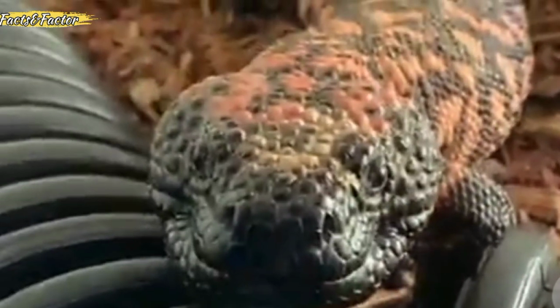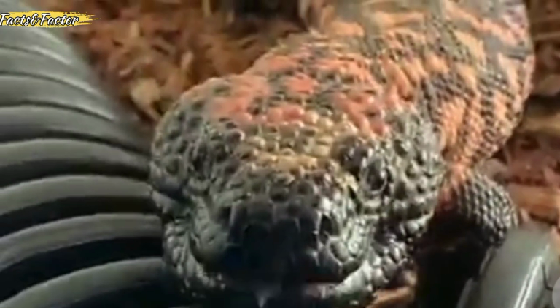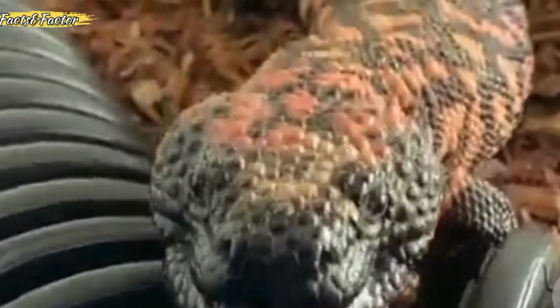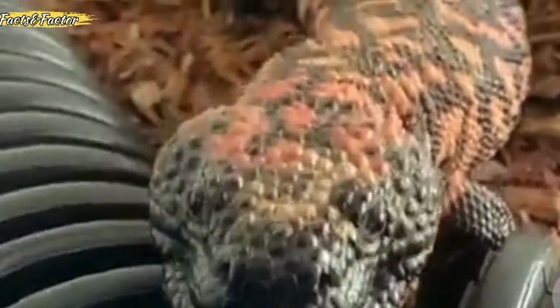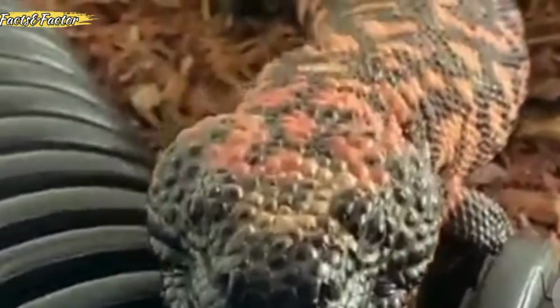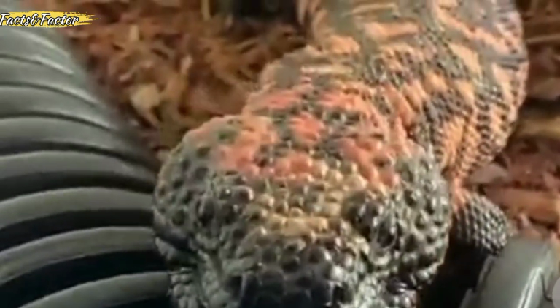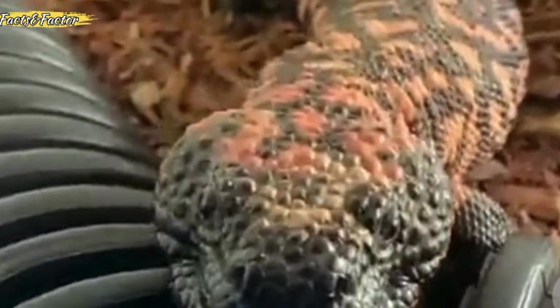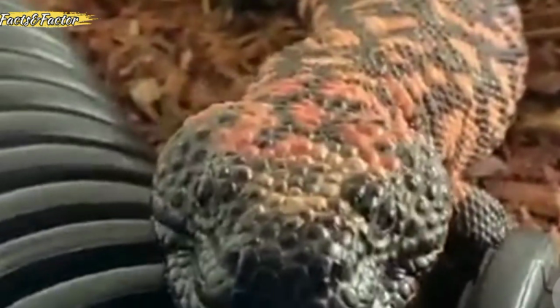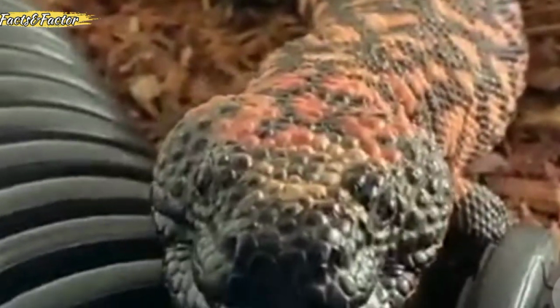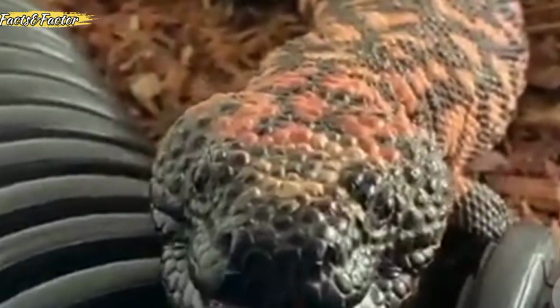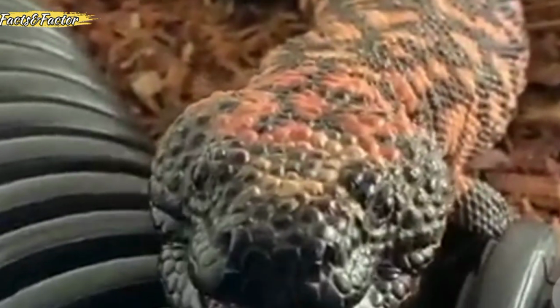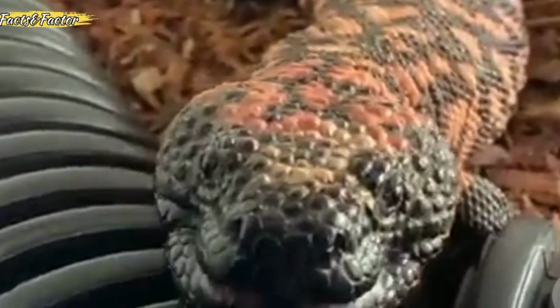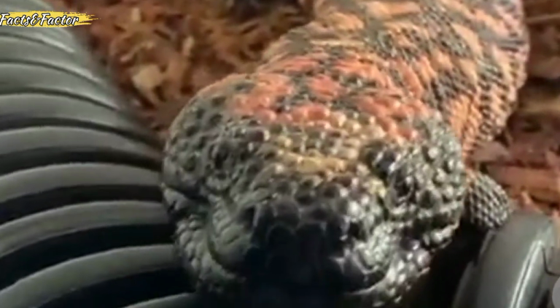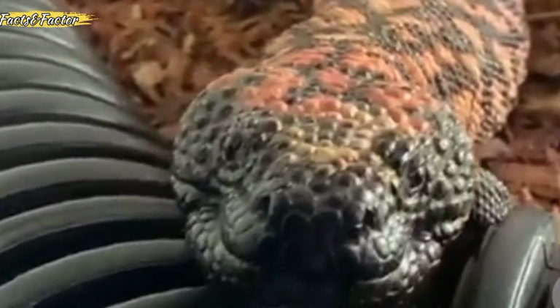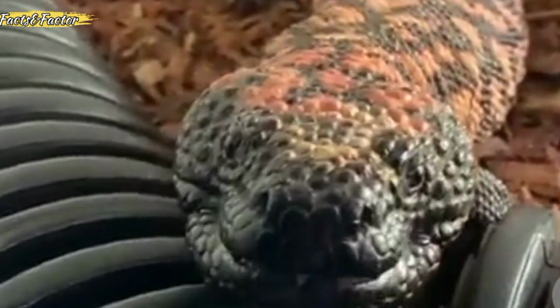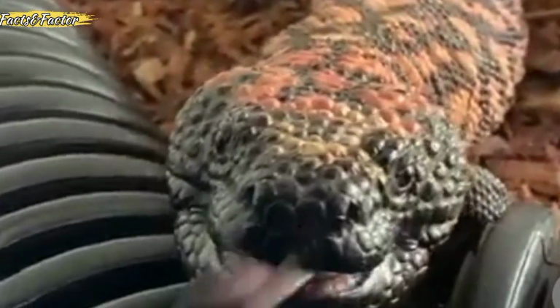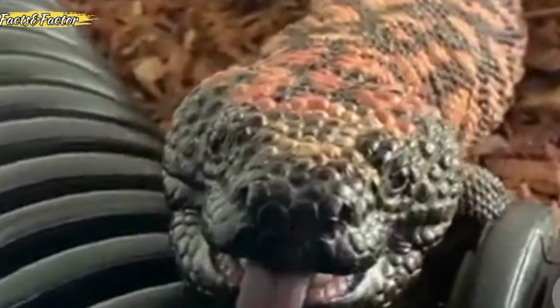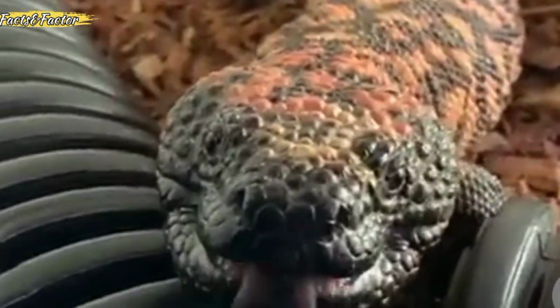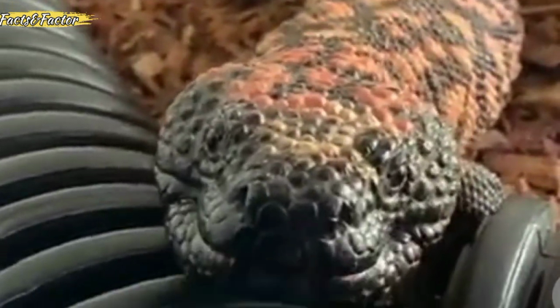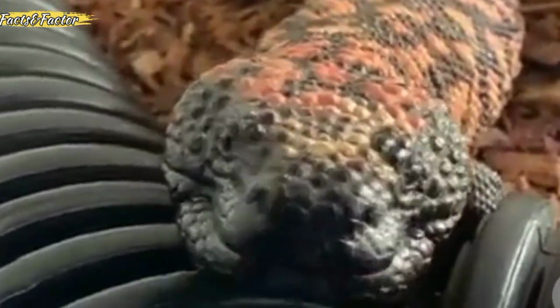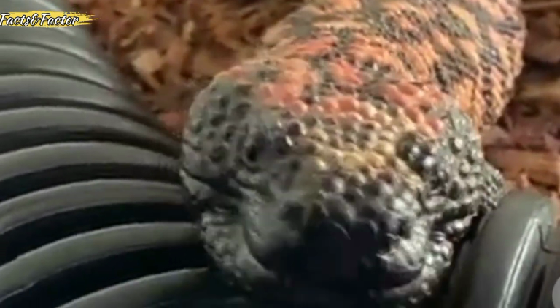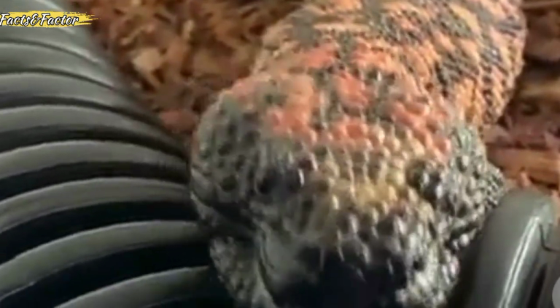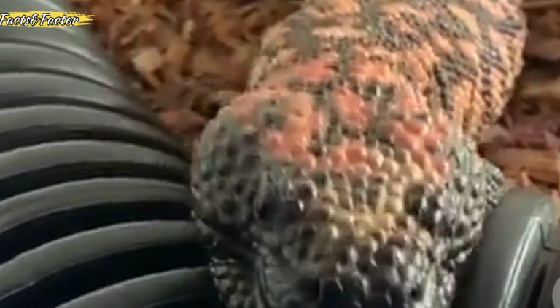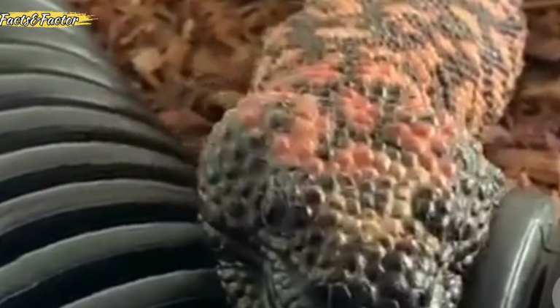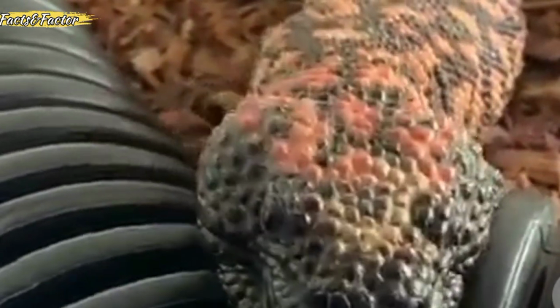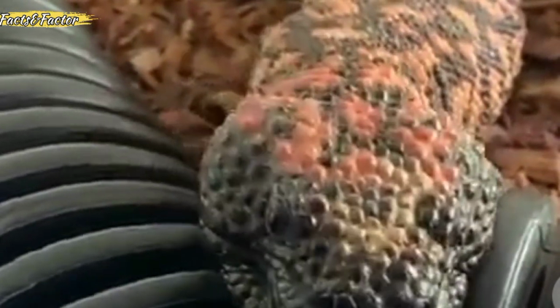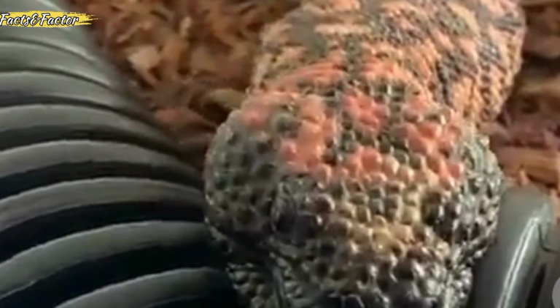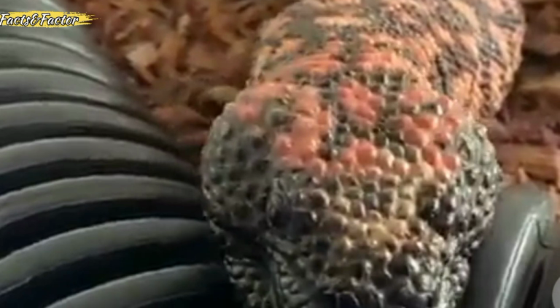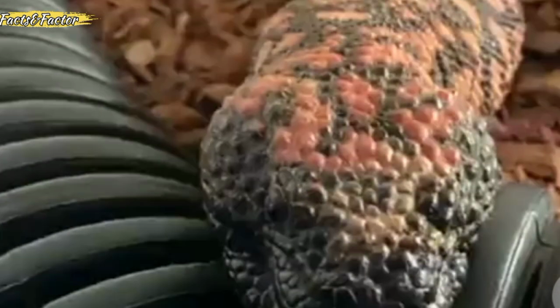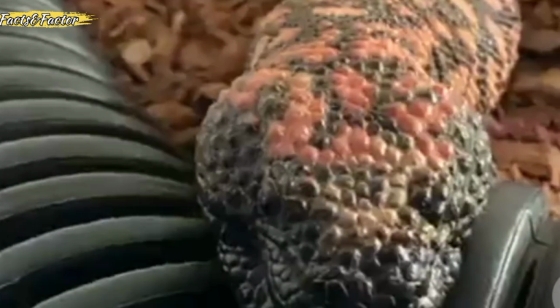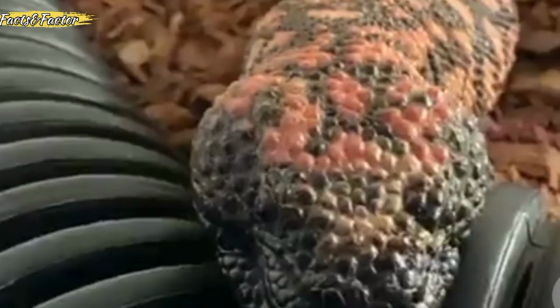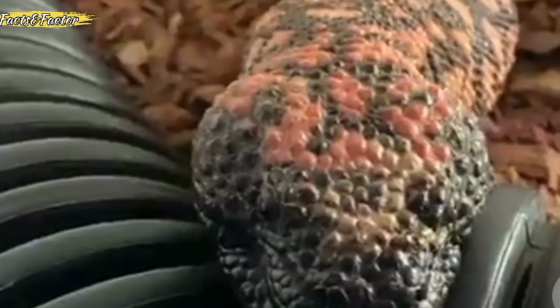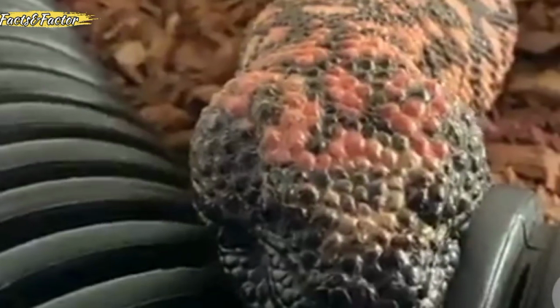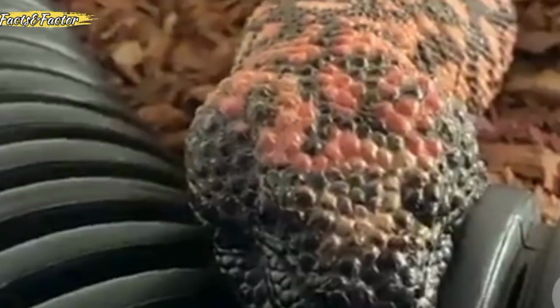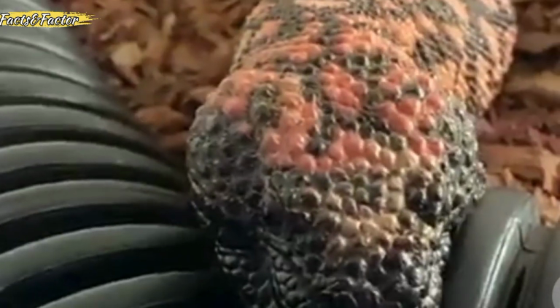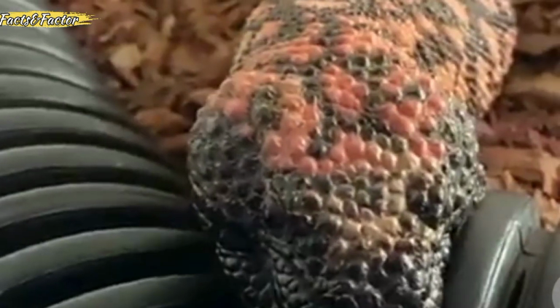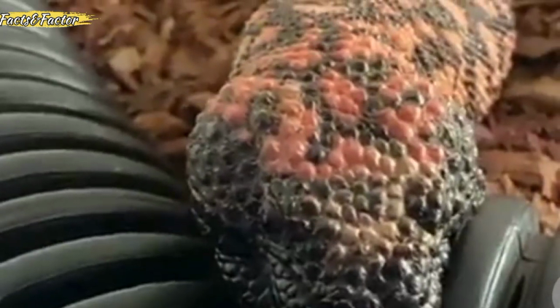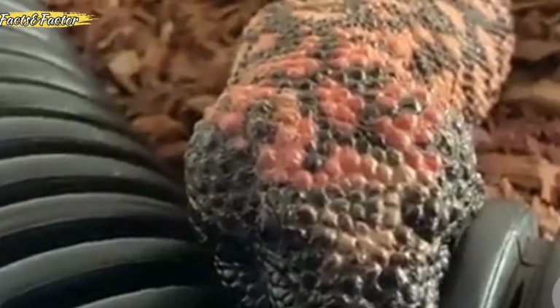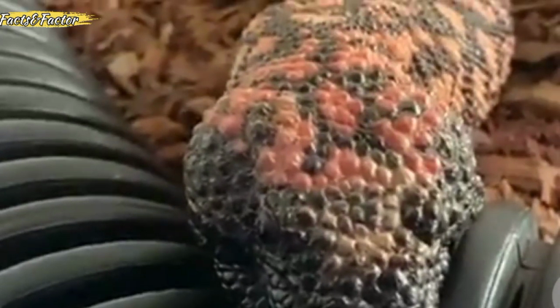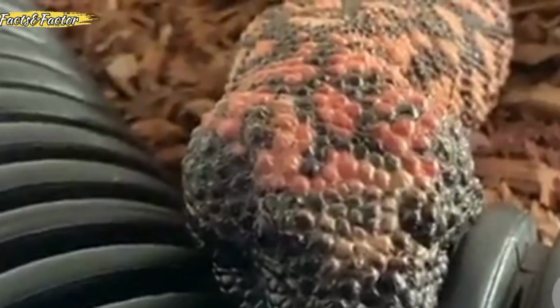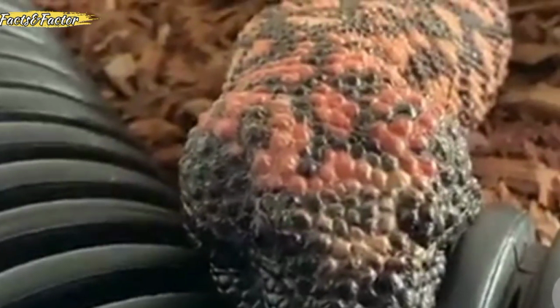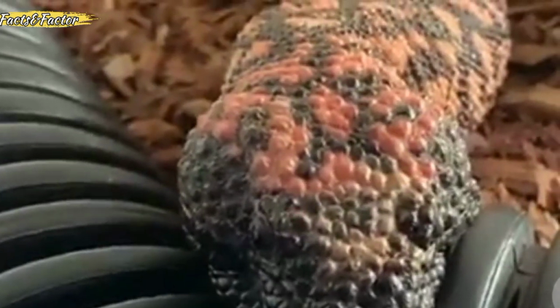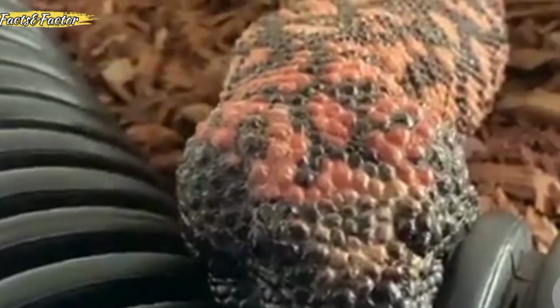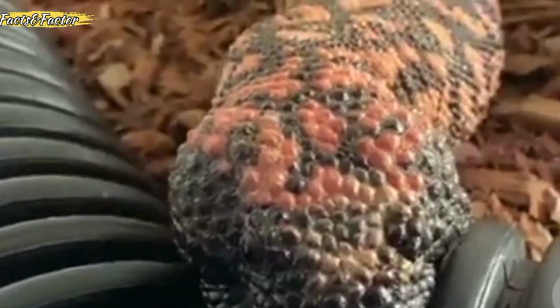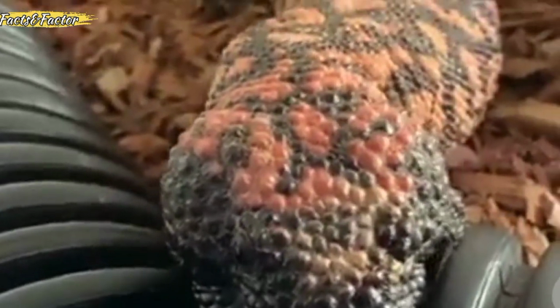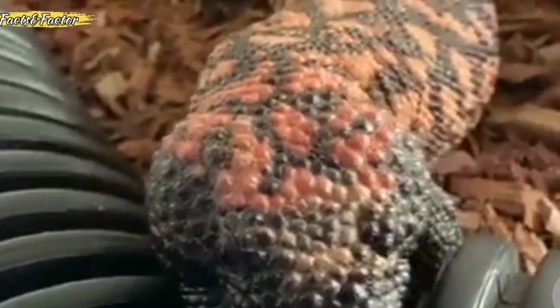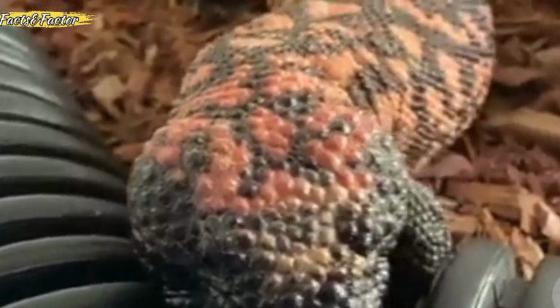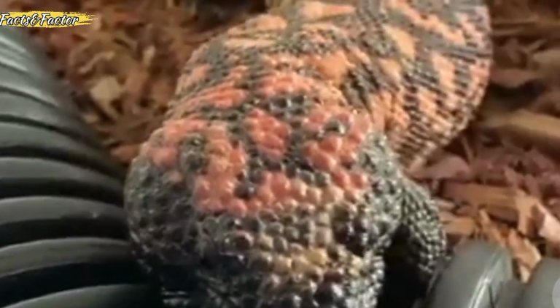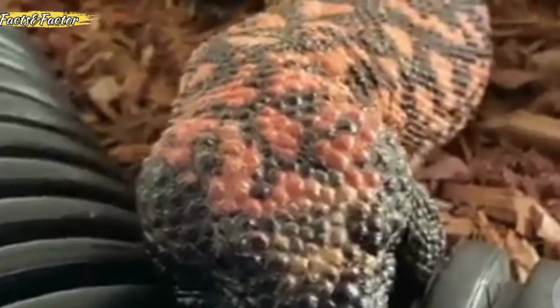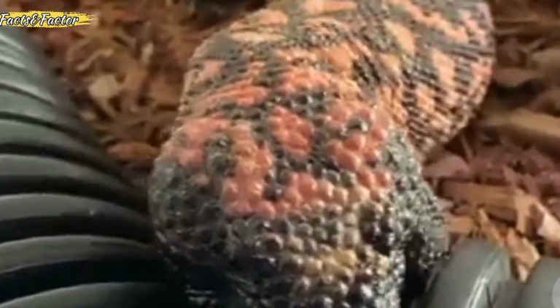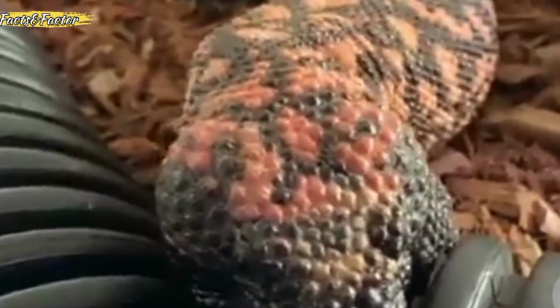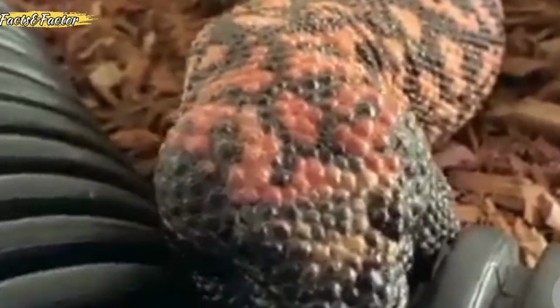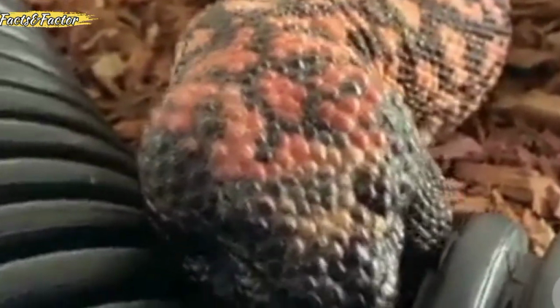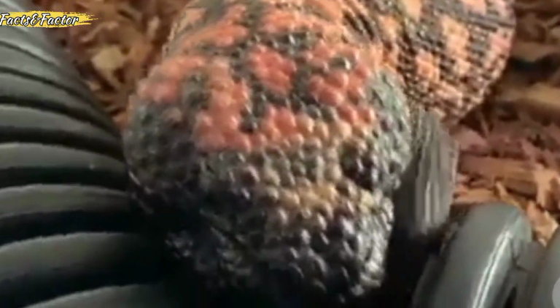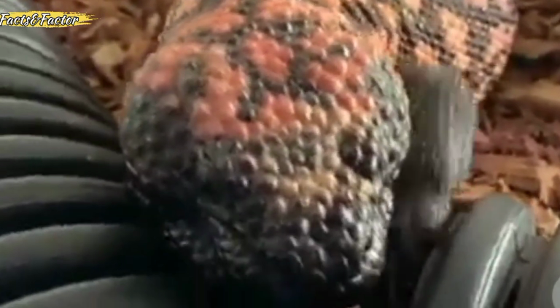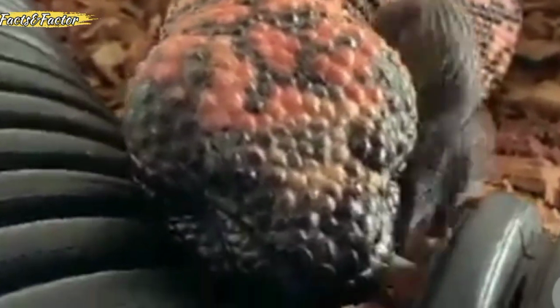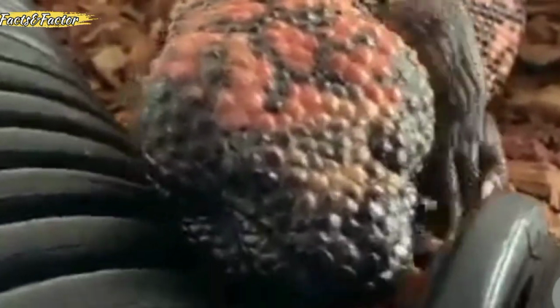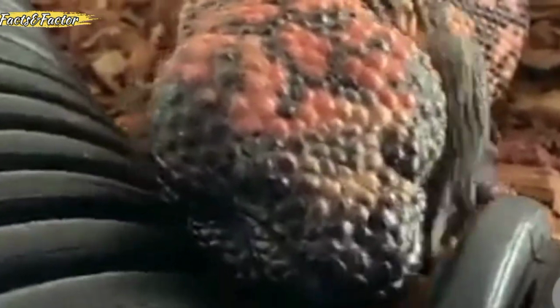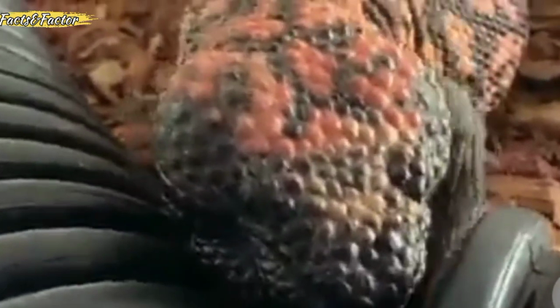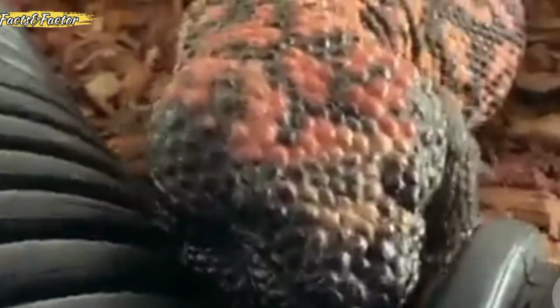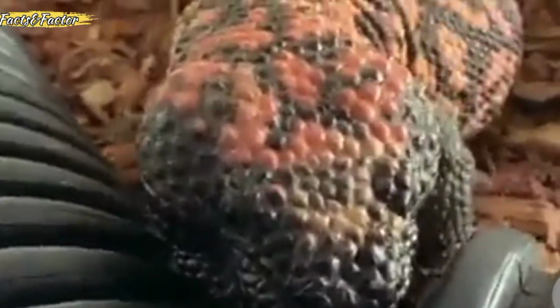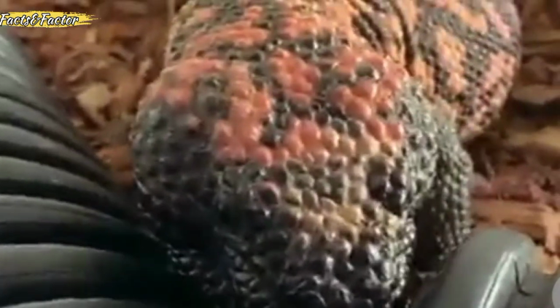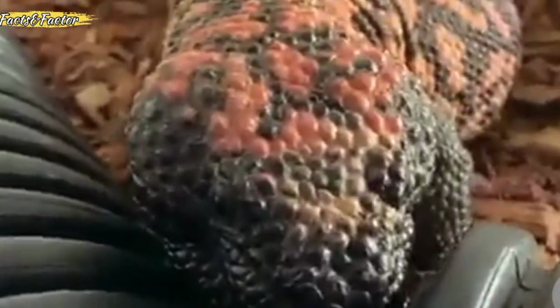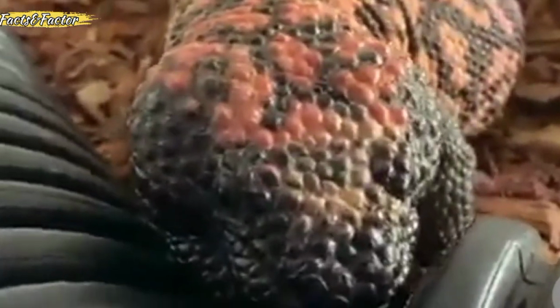The body is black with yellowish, orange, and occasionally pink patterns. They have beaded bones called osteoderms that give them their bumpy appearance.